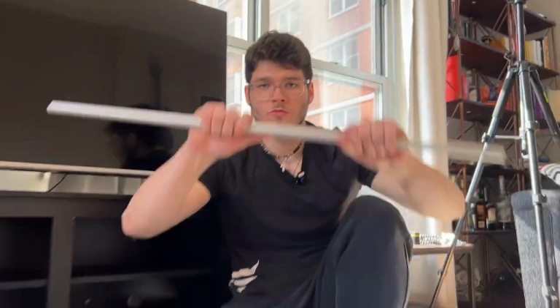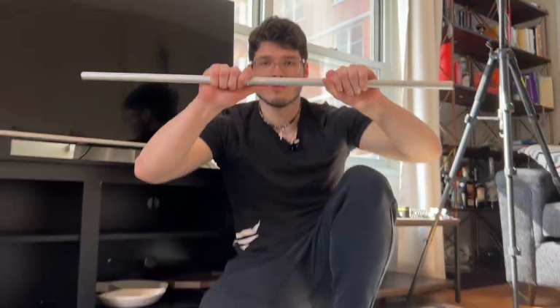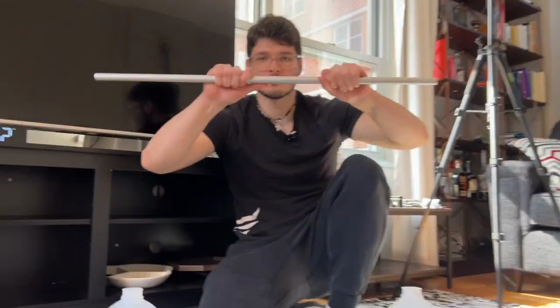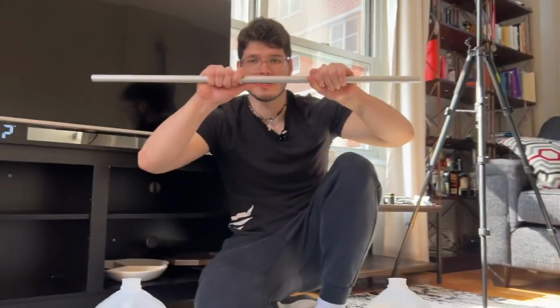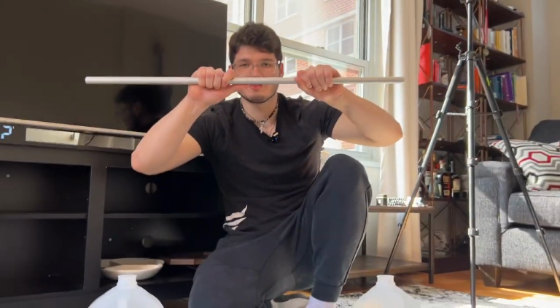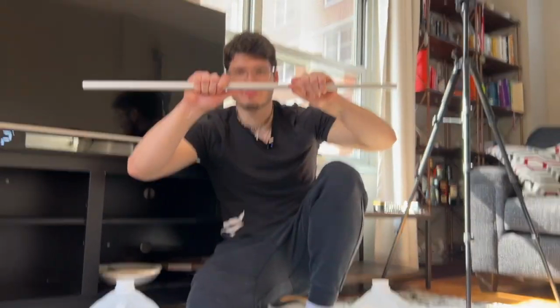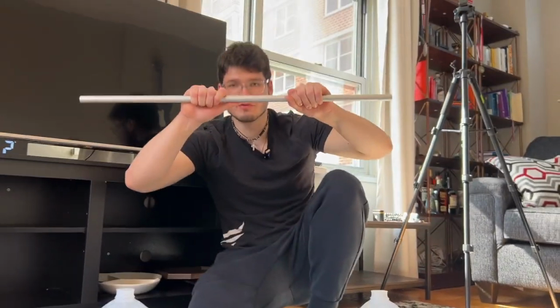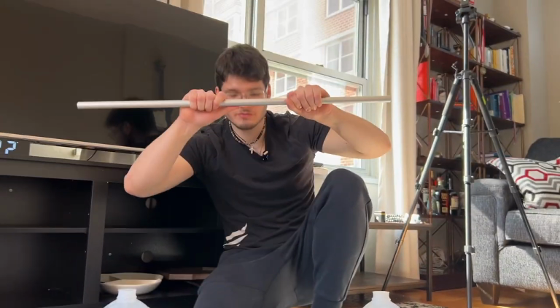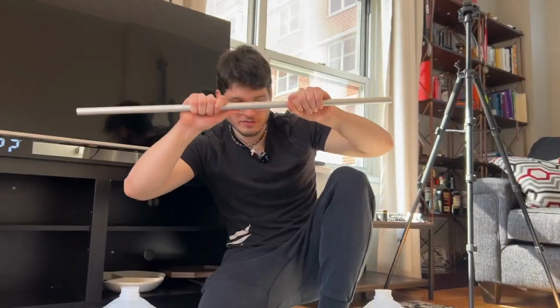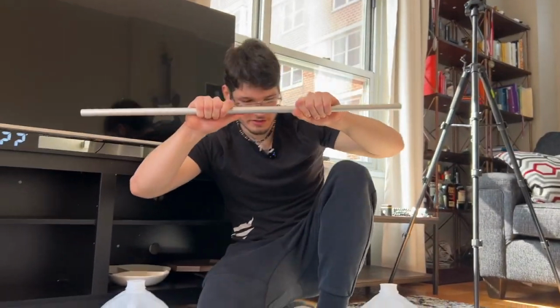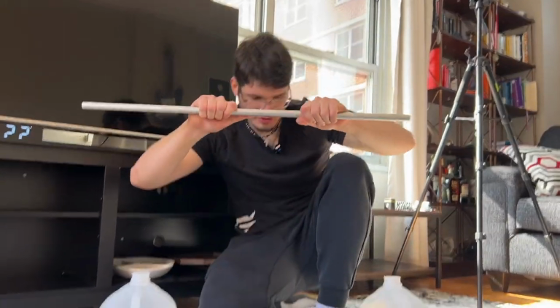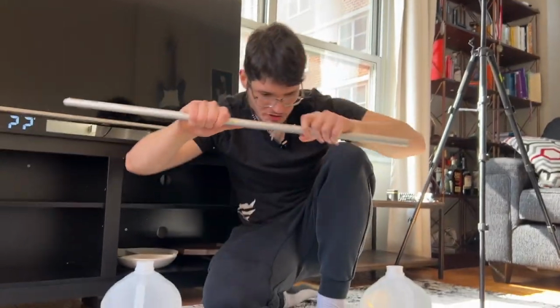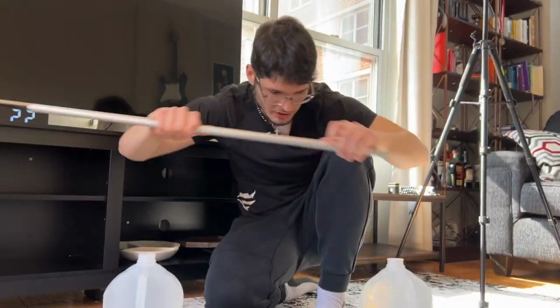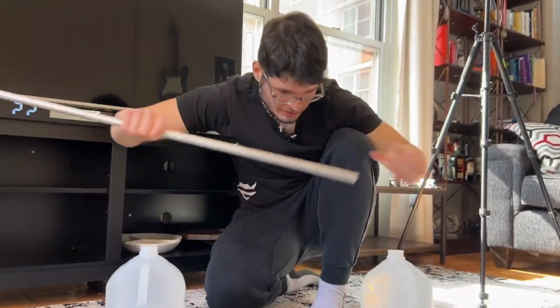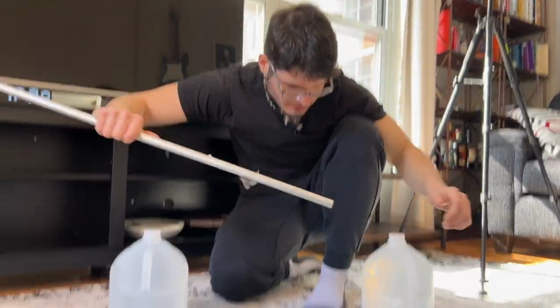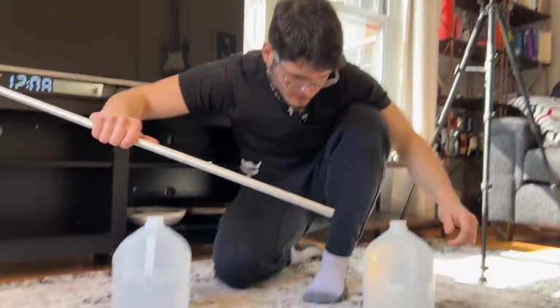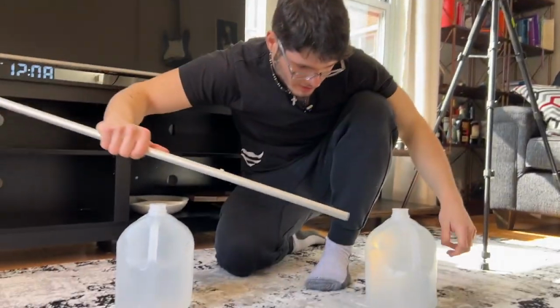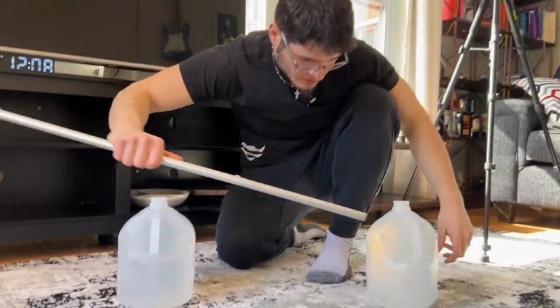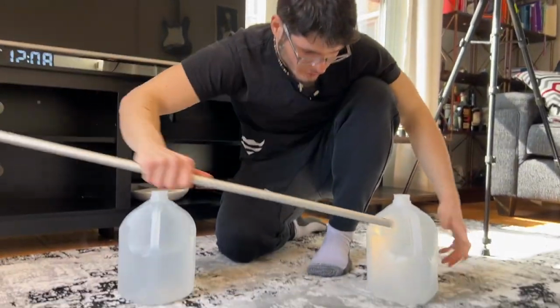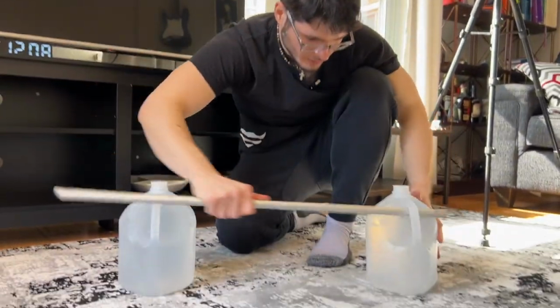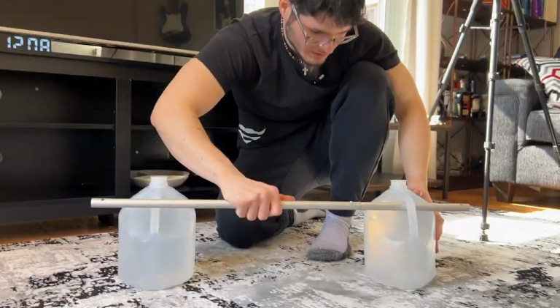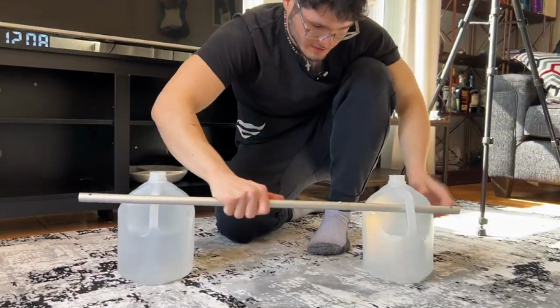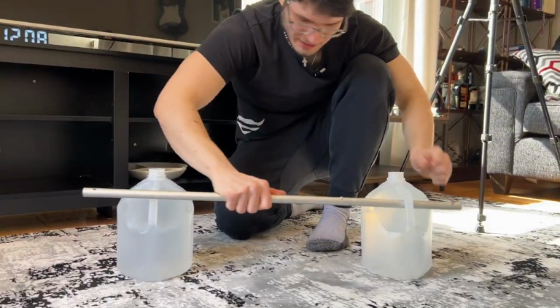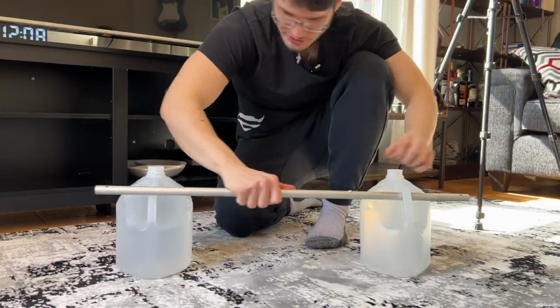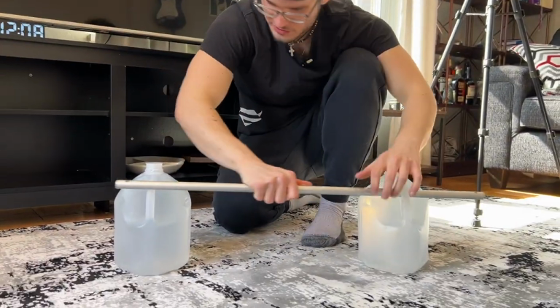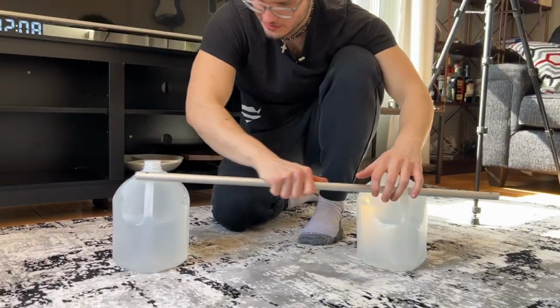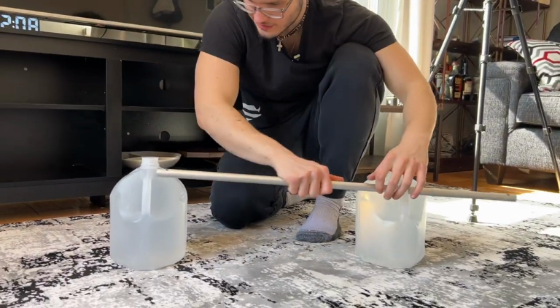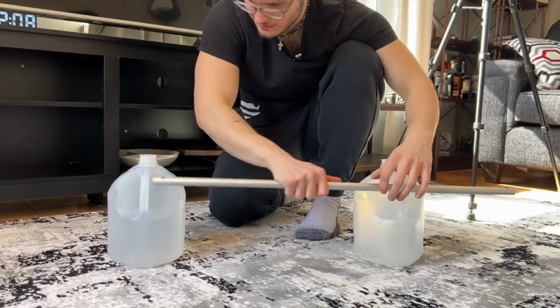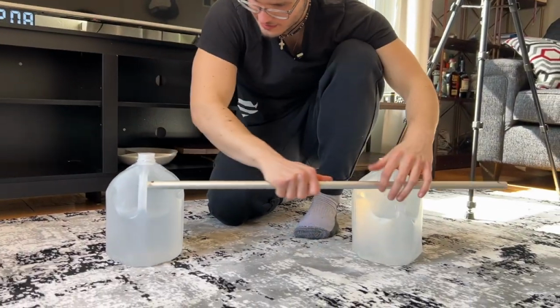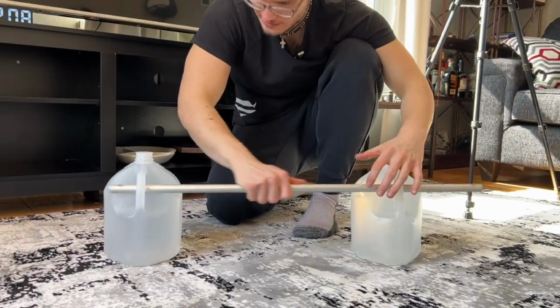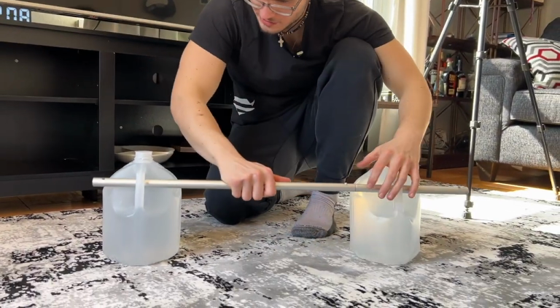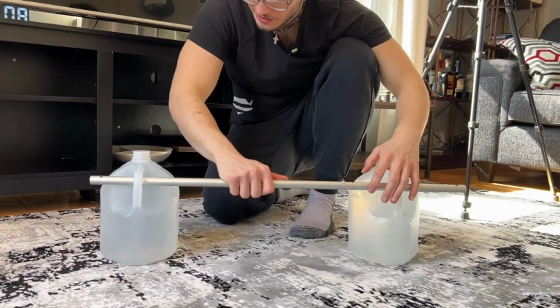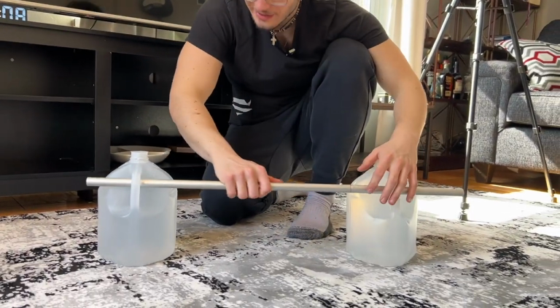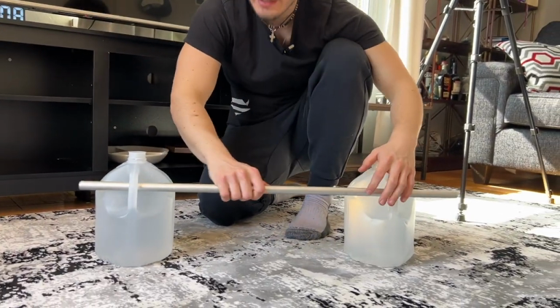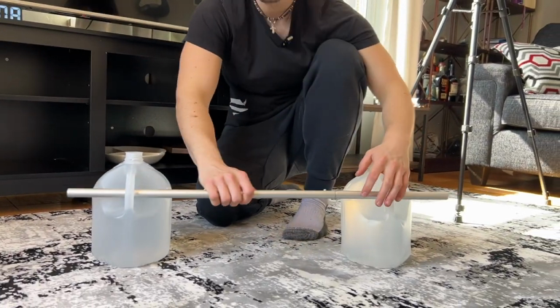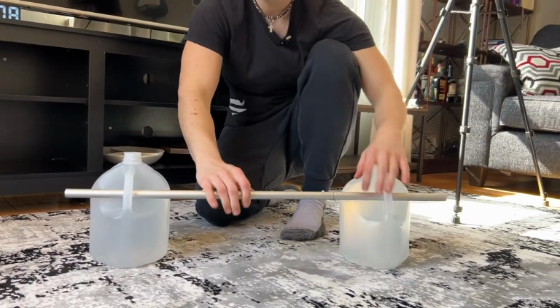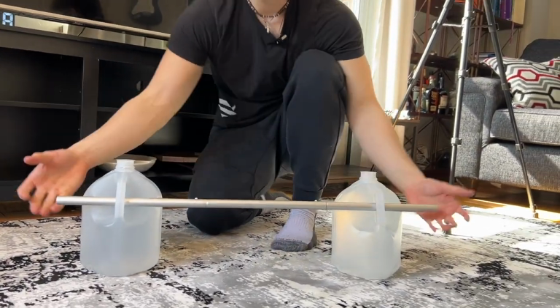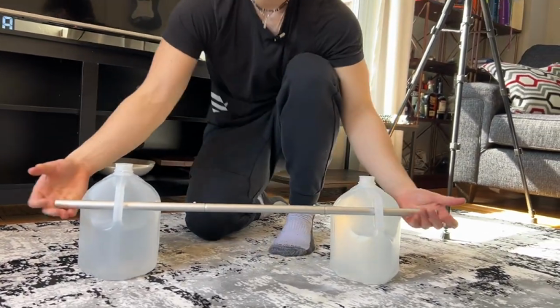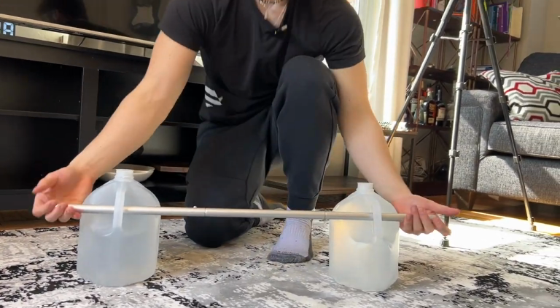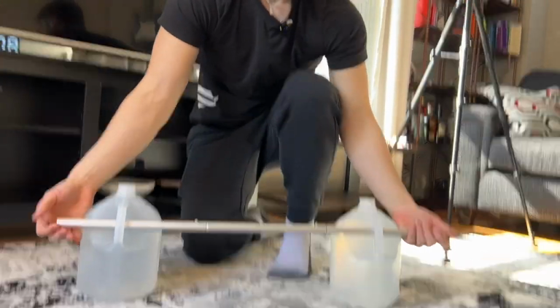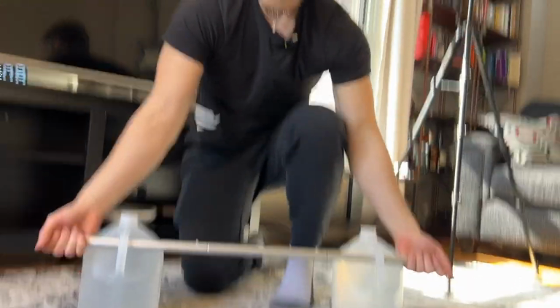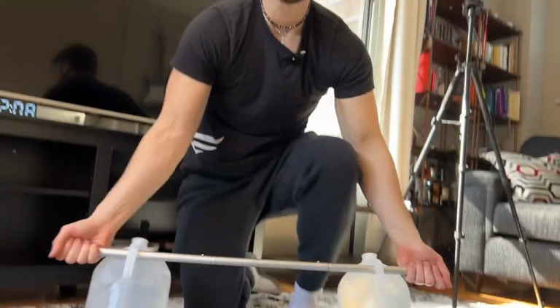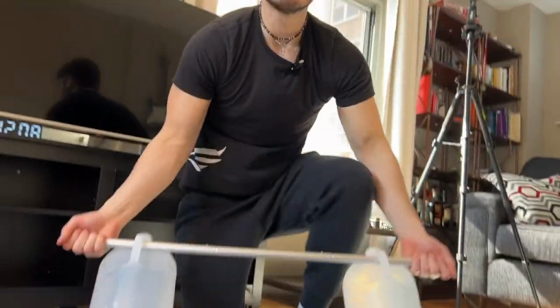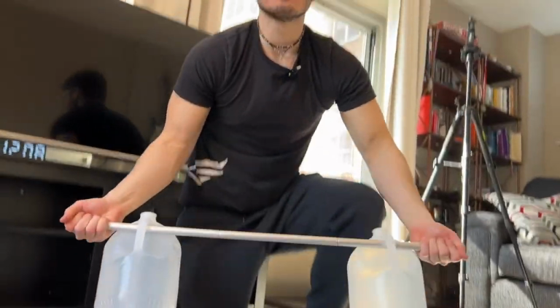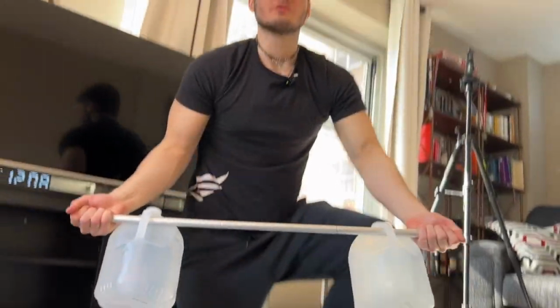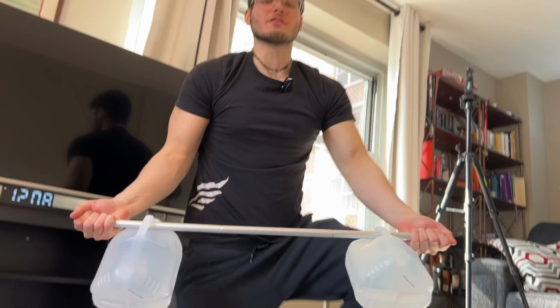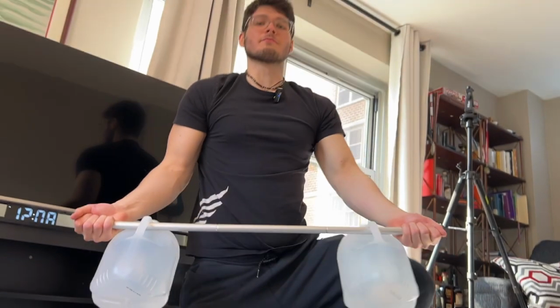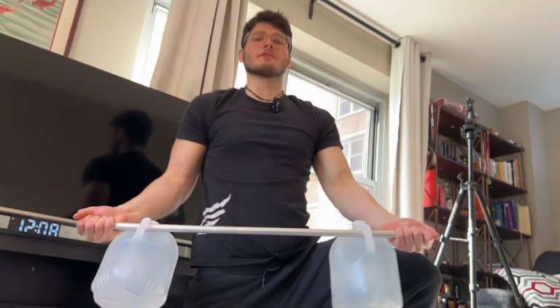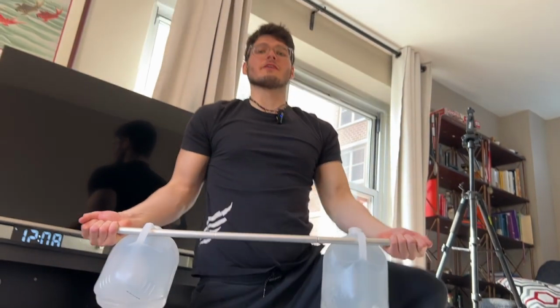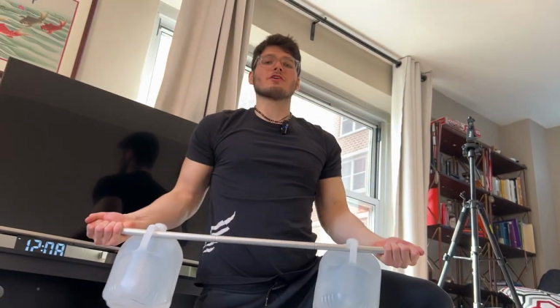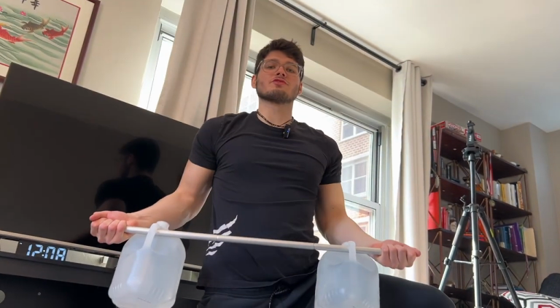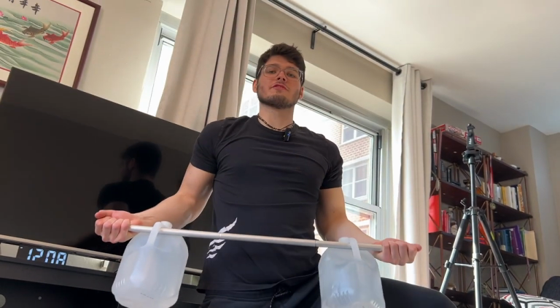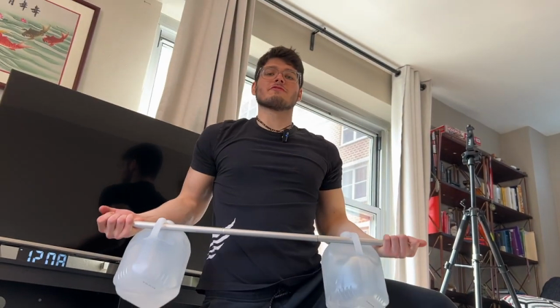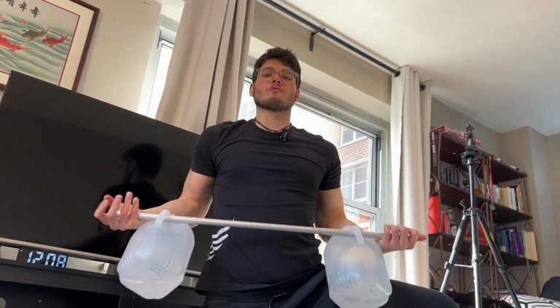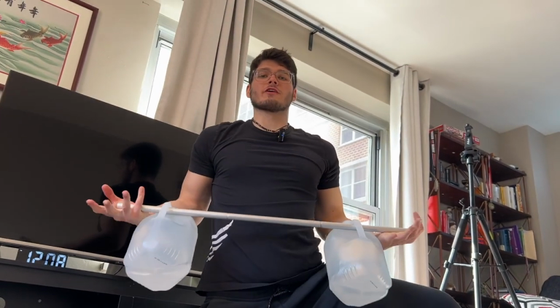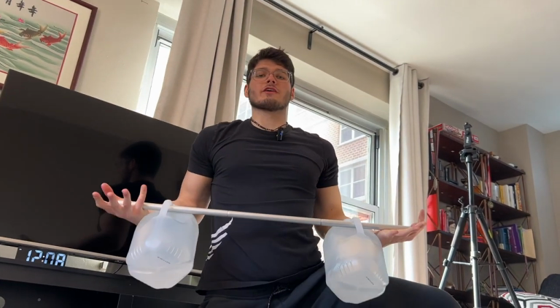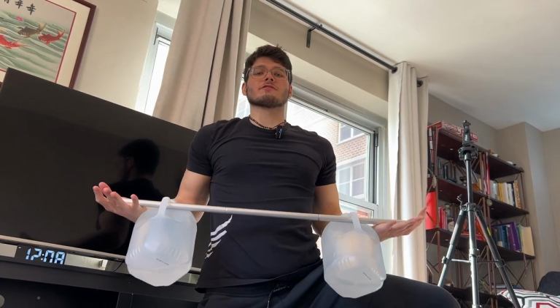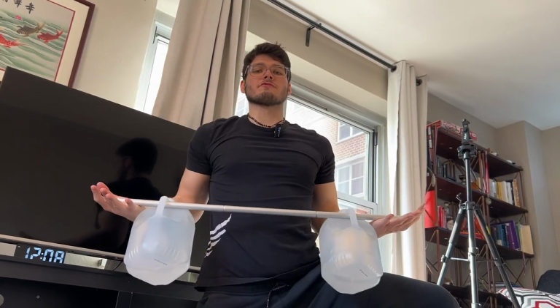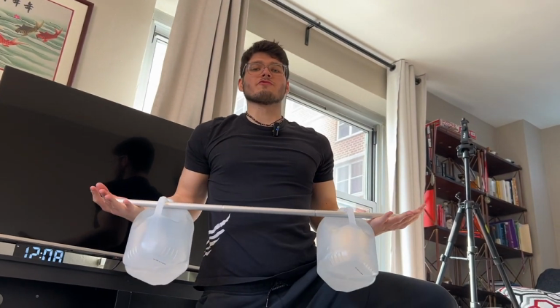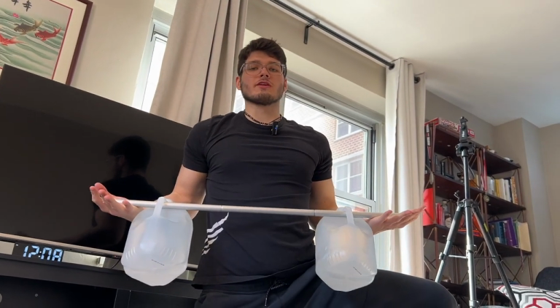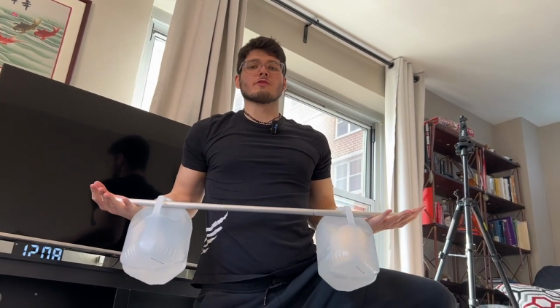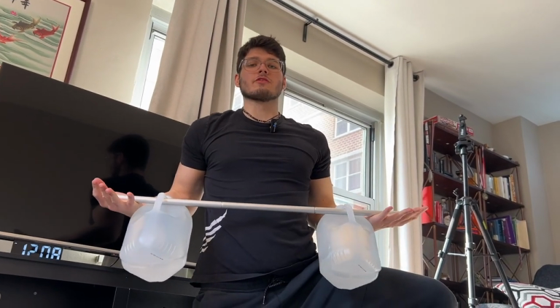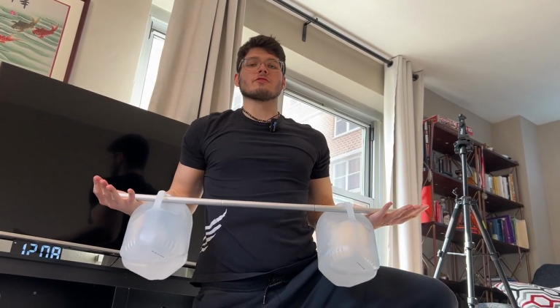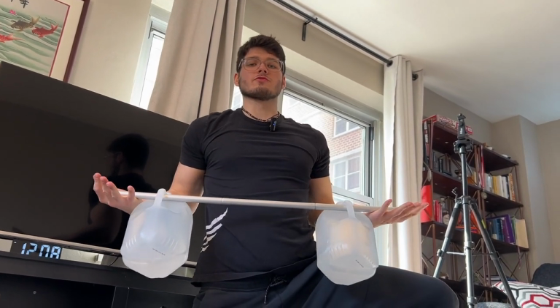Once you have your broomstick and your jugs, you're going to want to slide your stick inside the jug handles. And now you can complete a hundred different workouts if you really wanted to.